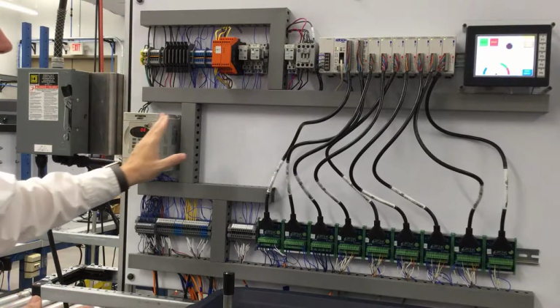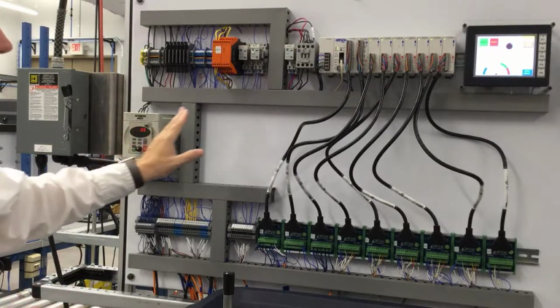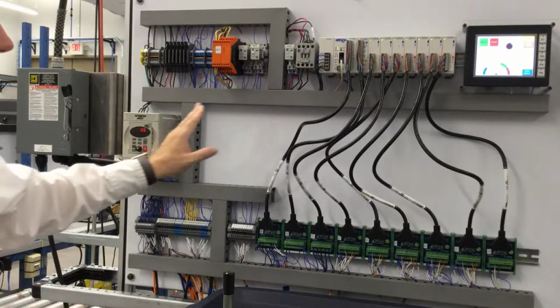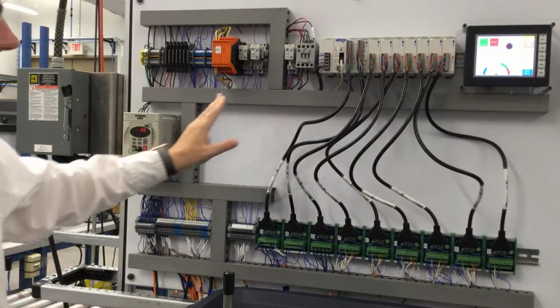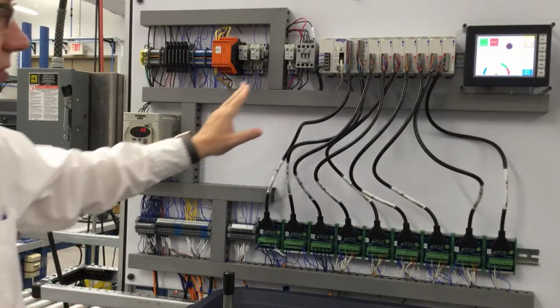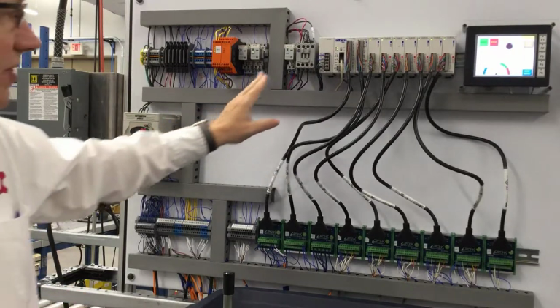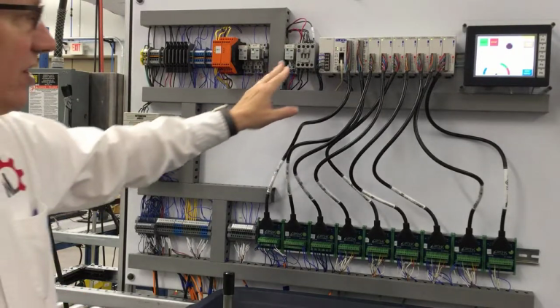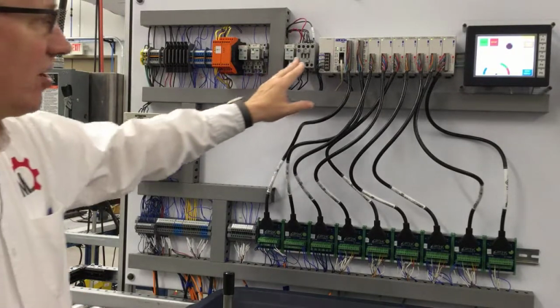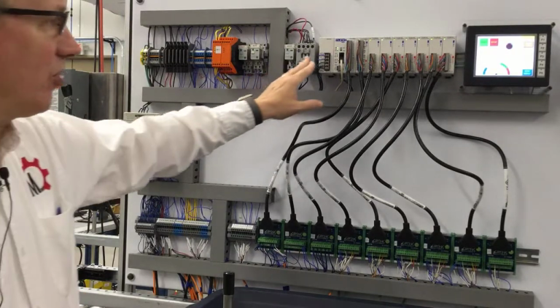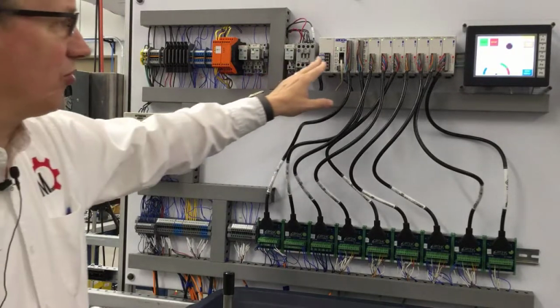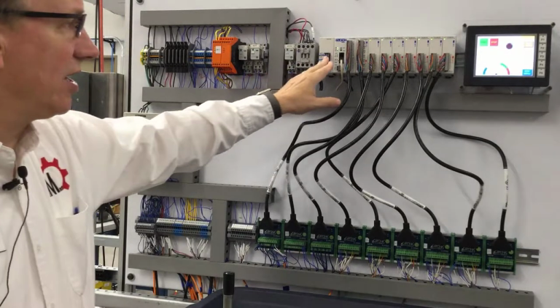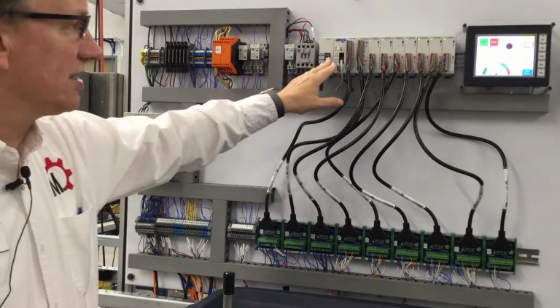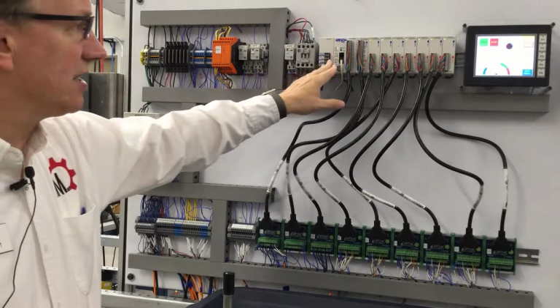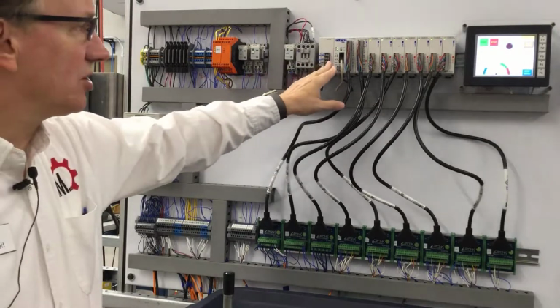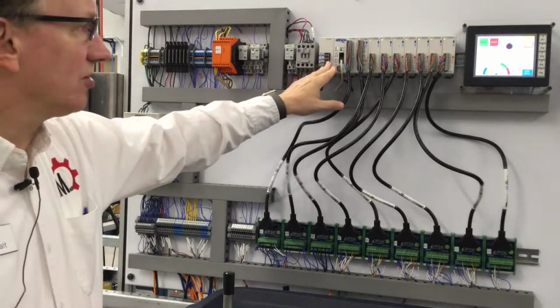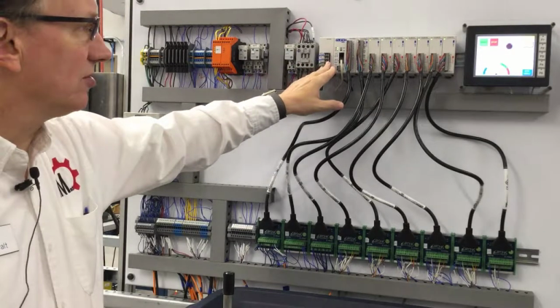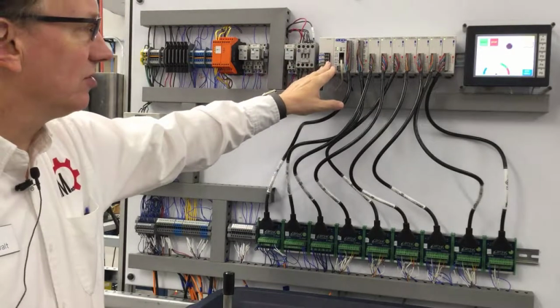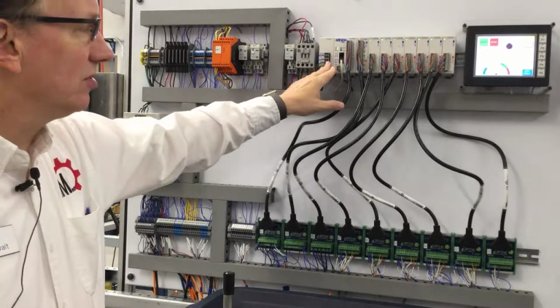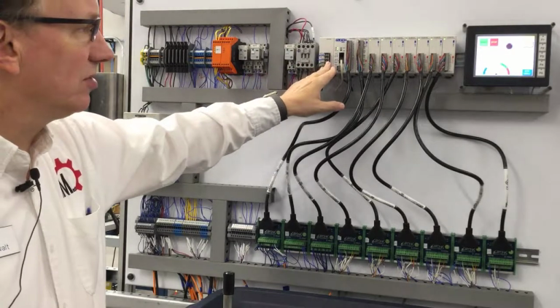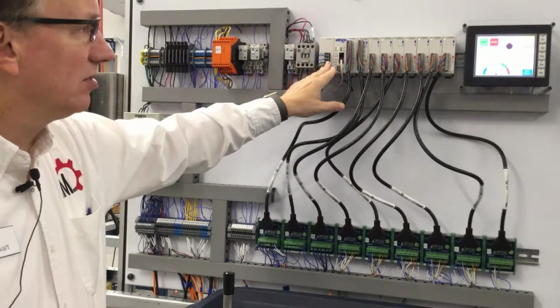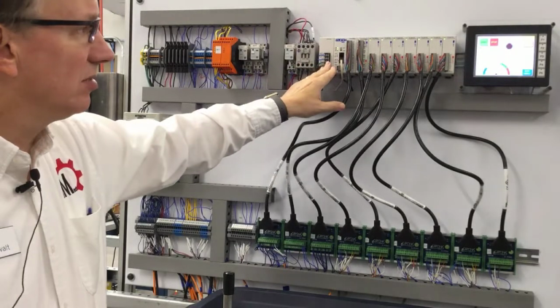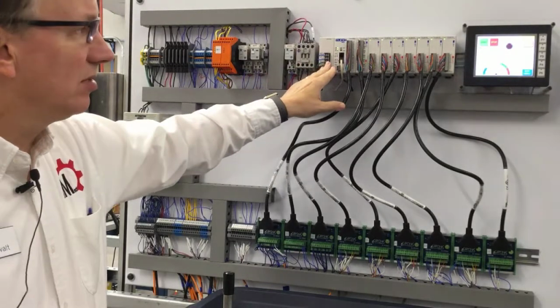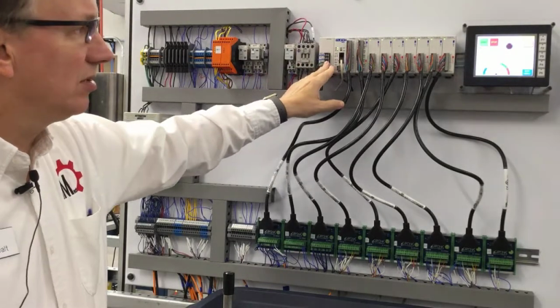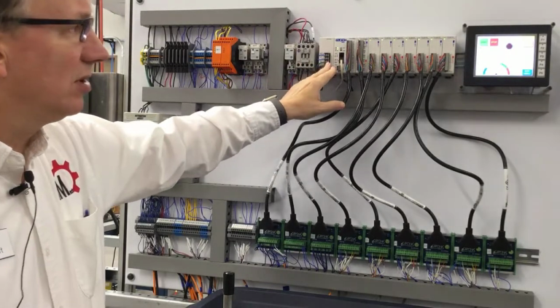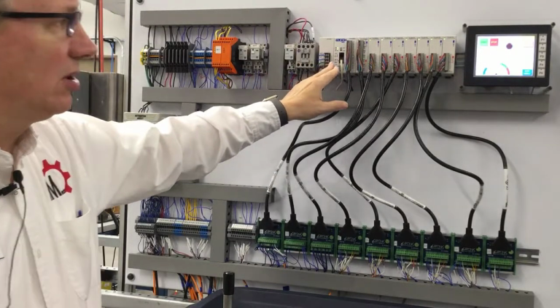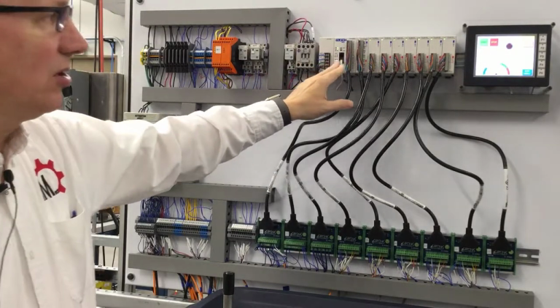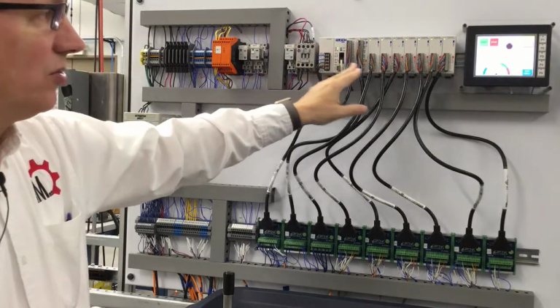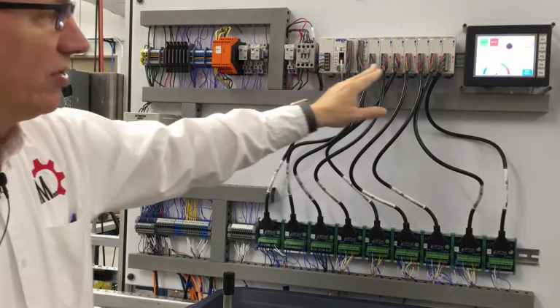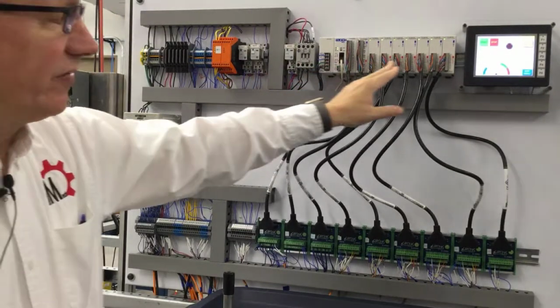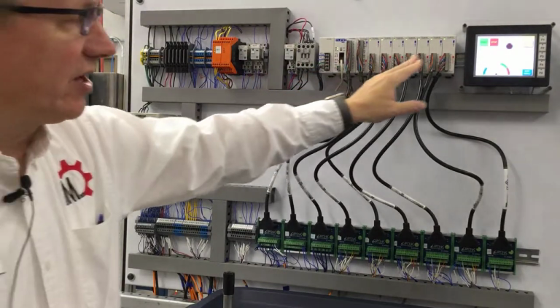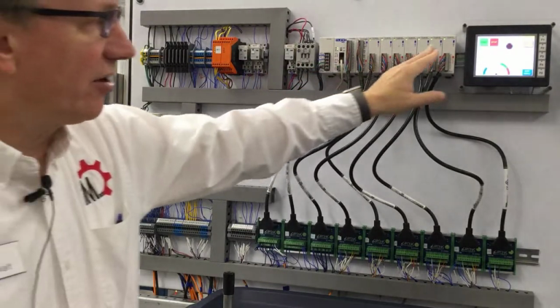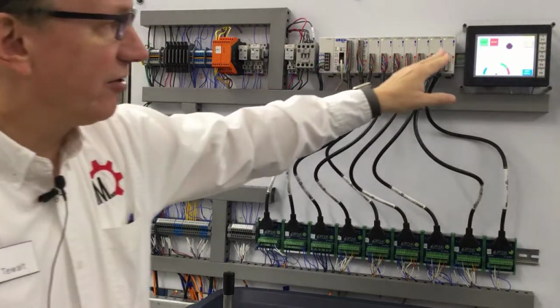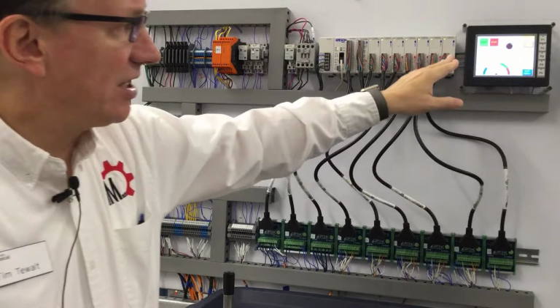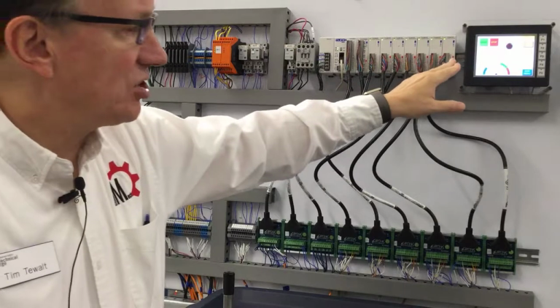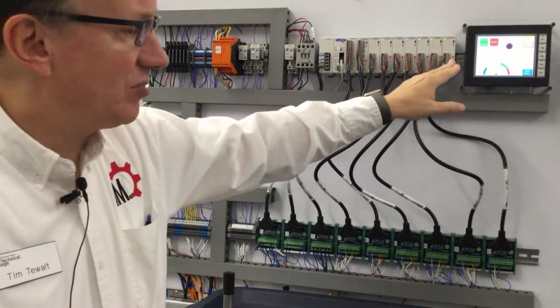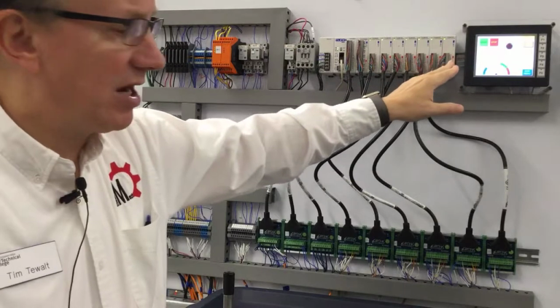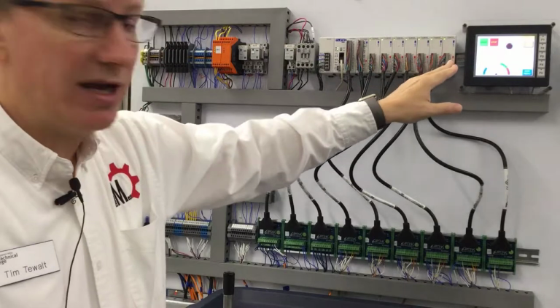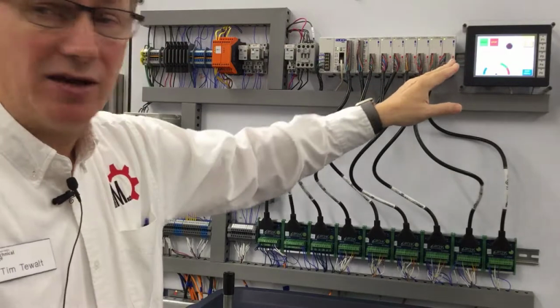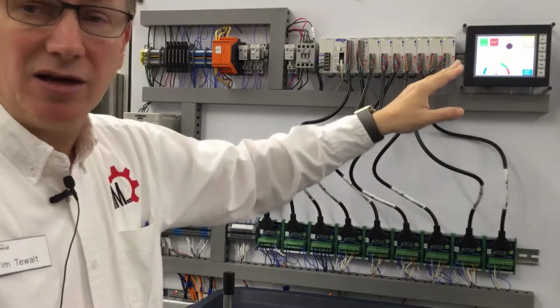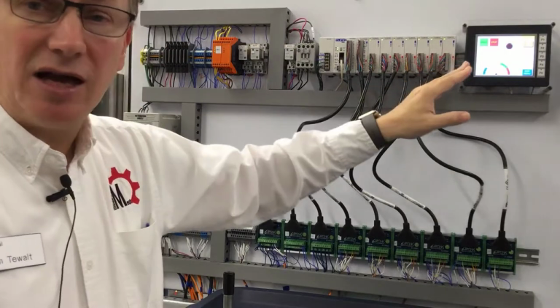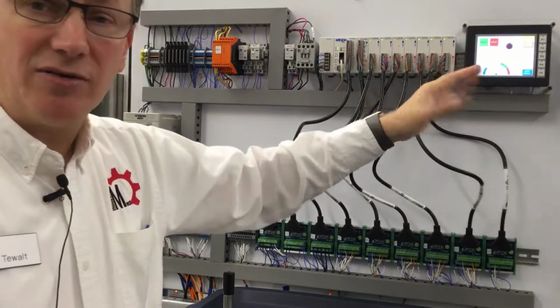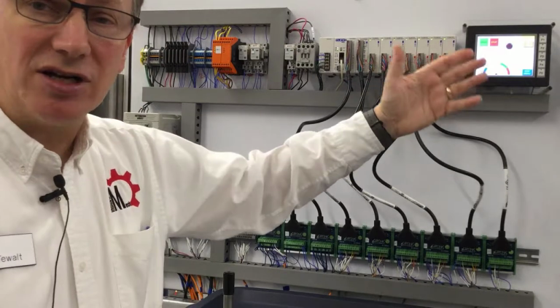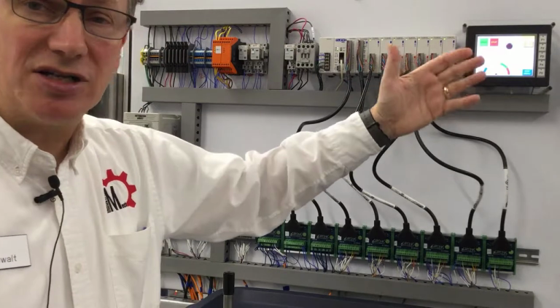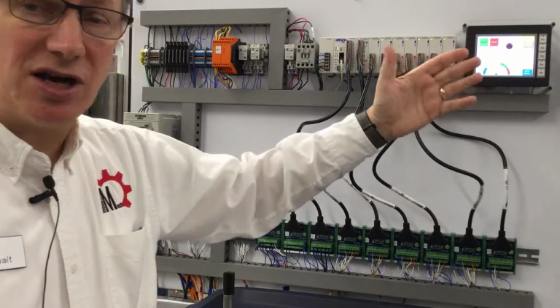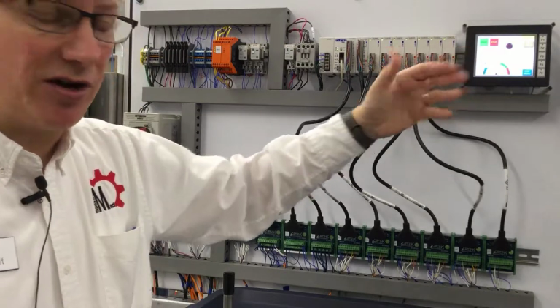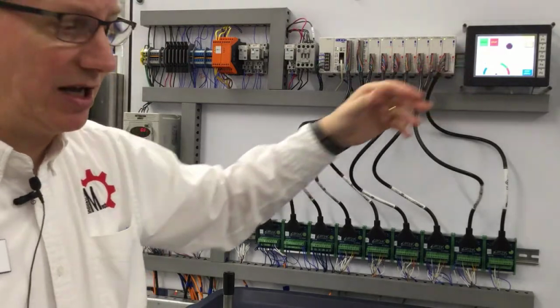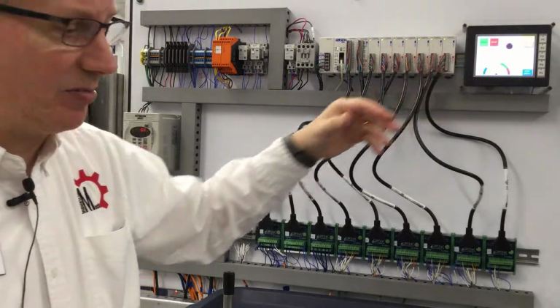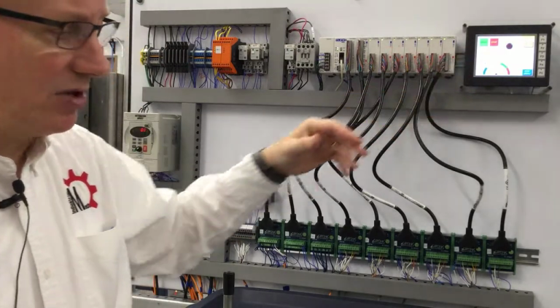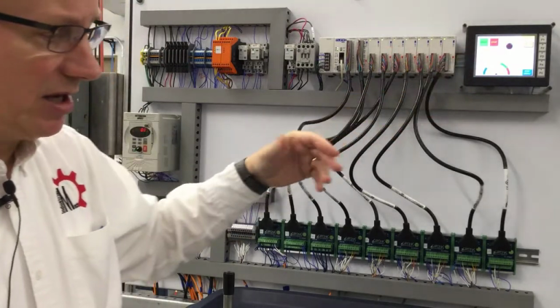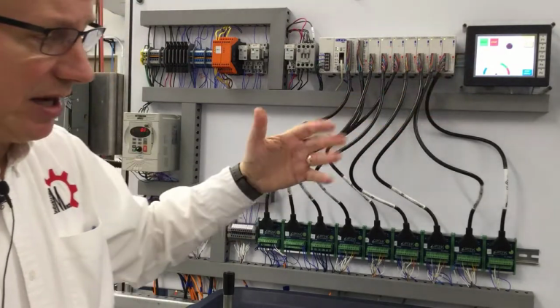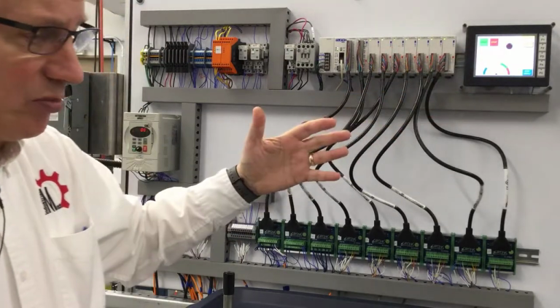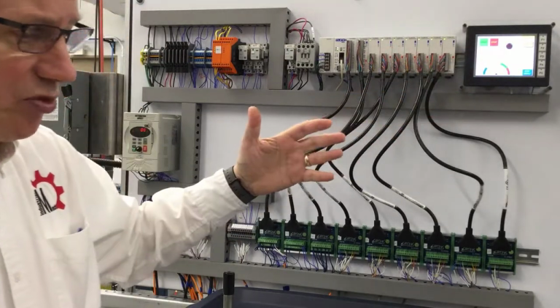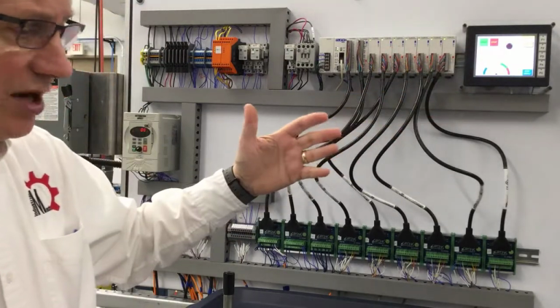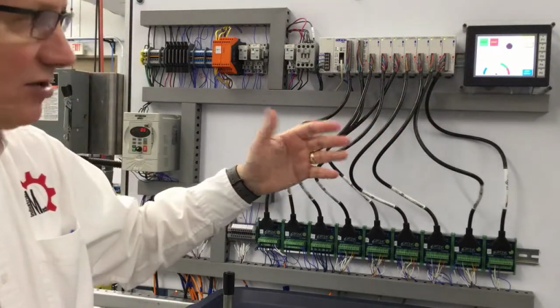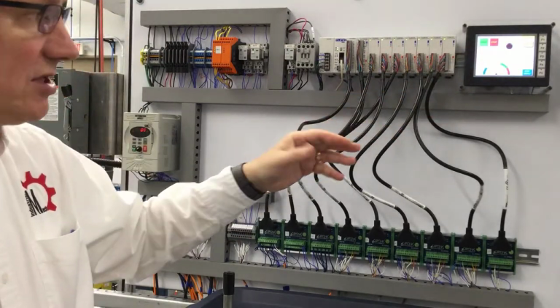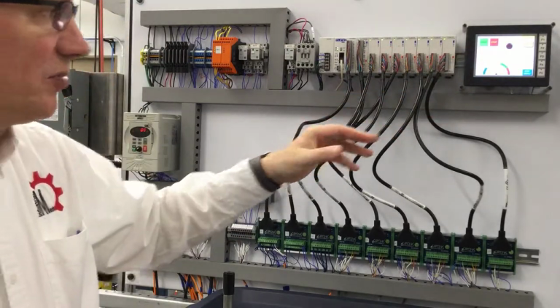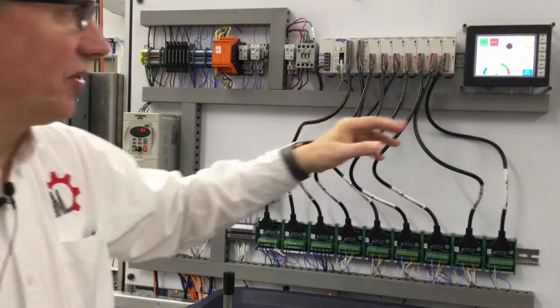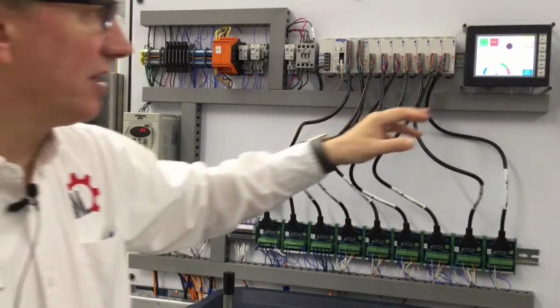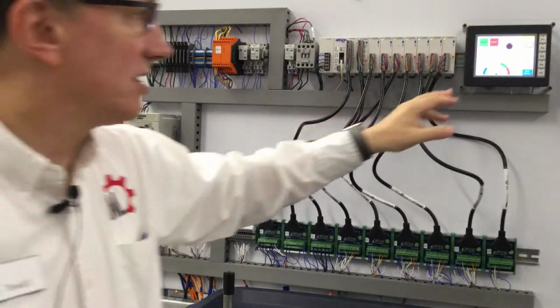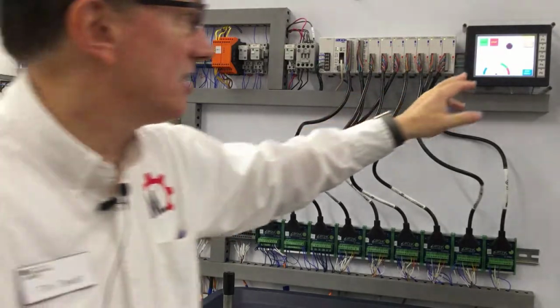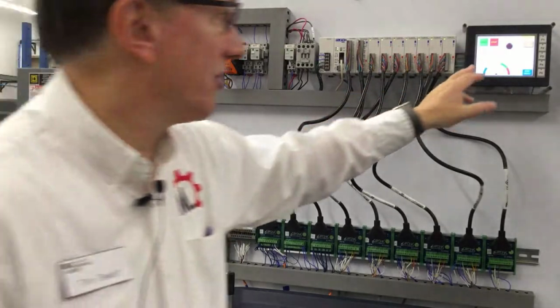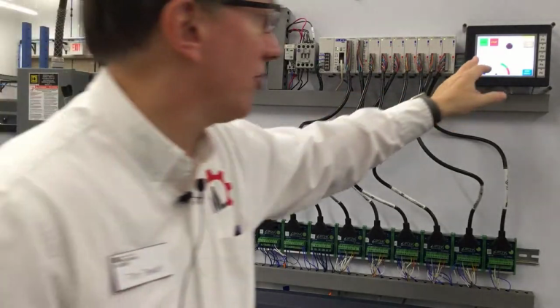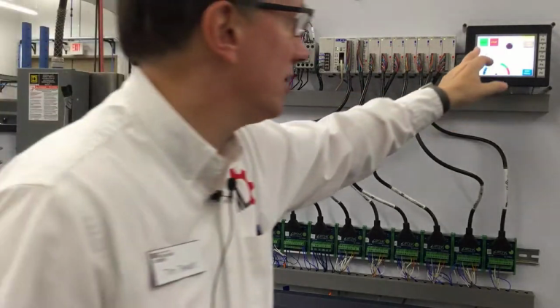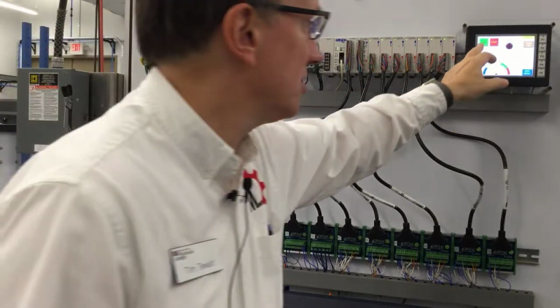Up here we've got our processor, we've got our HMI. I'm going to start it up and point out some things as it runs.